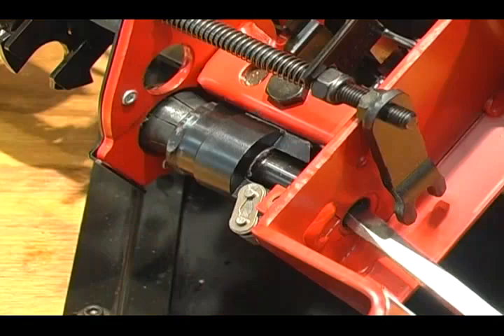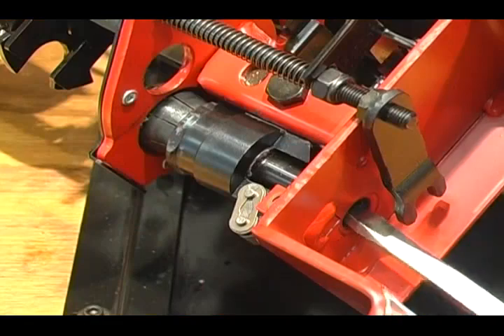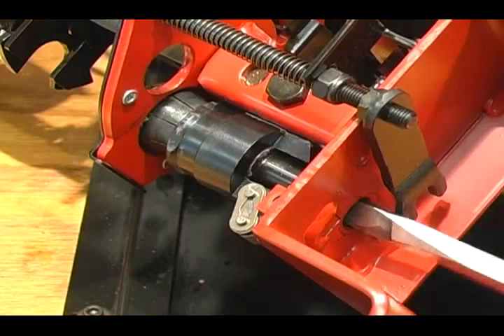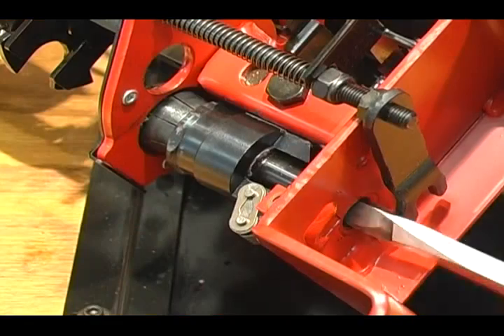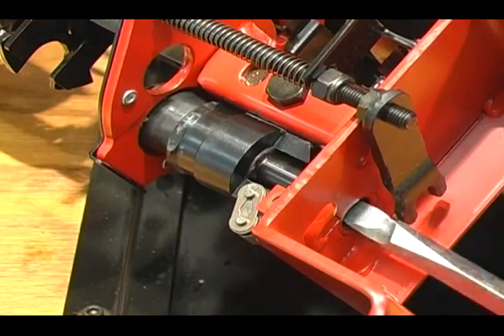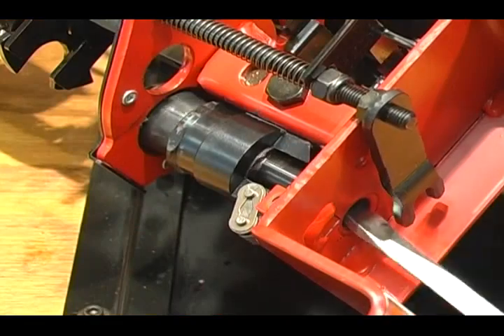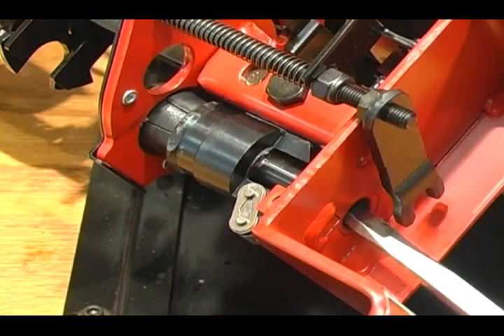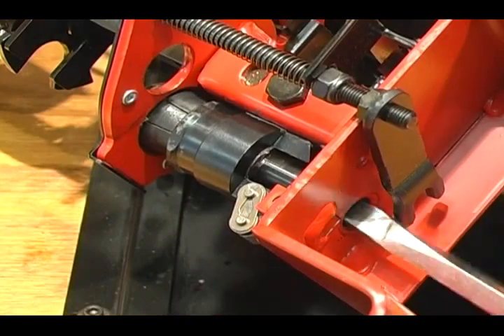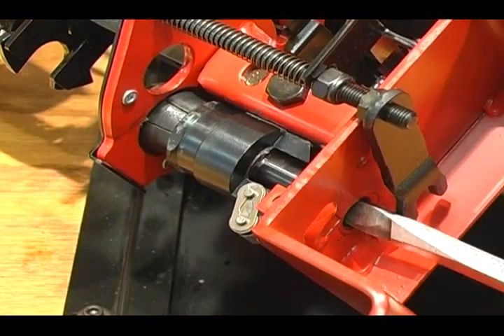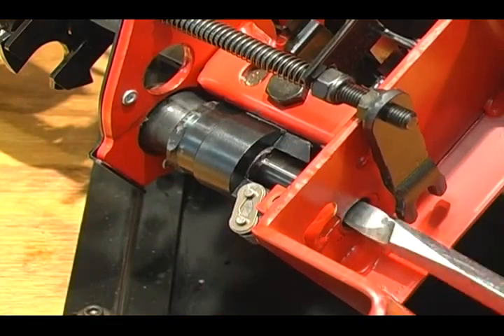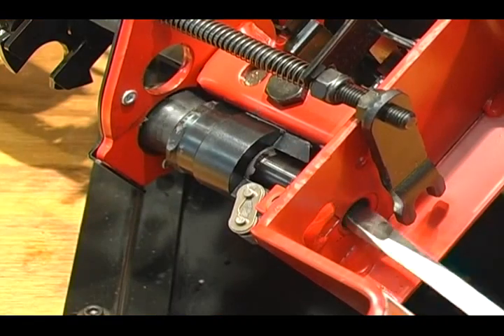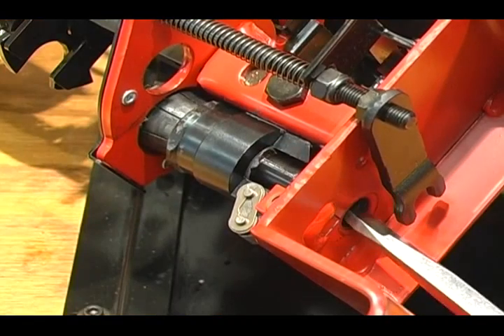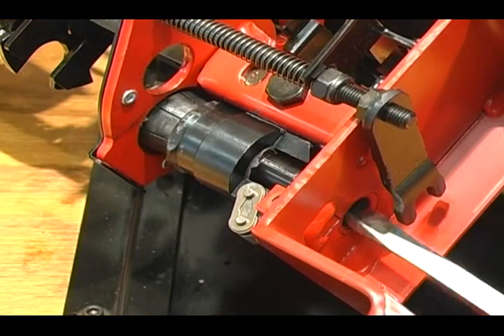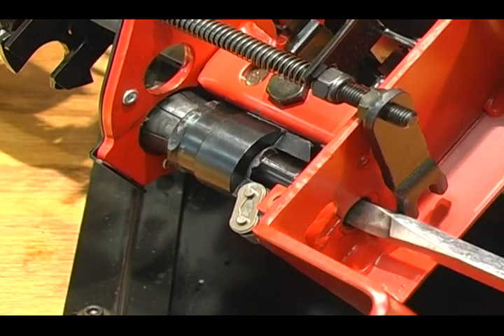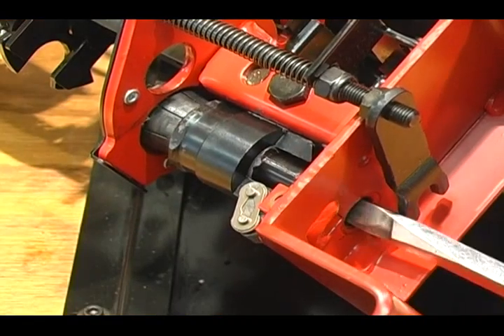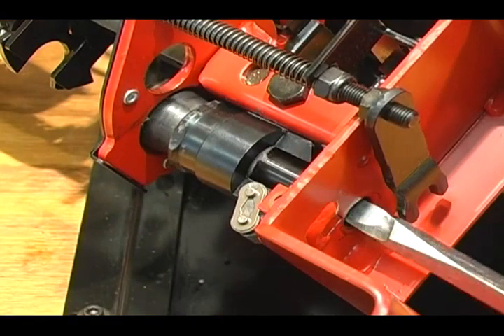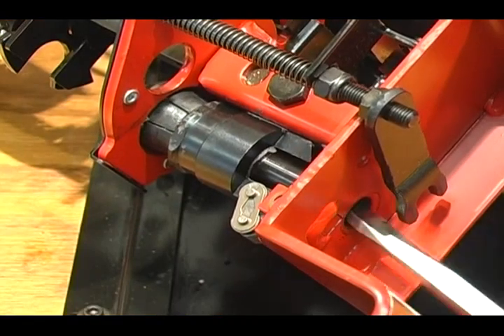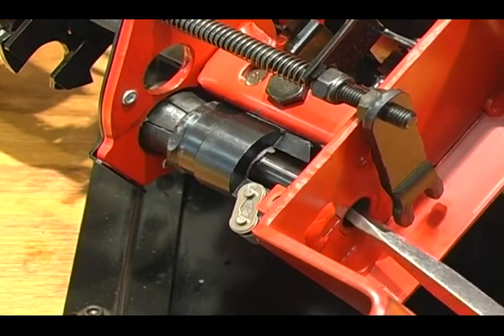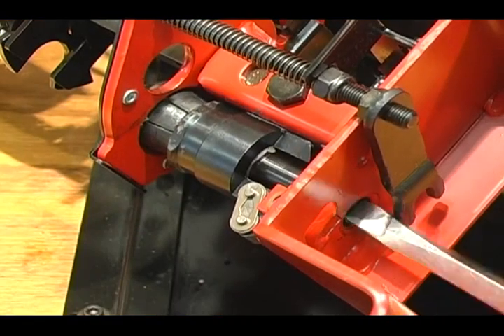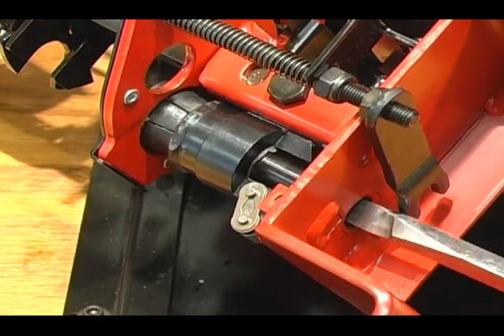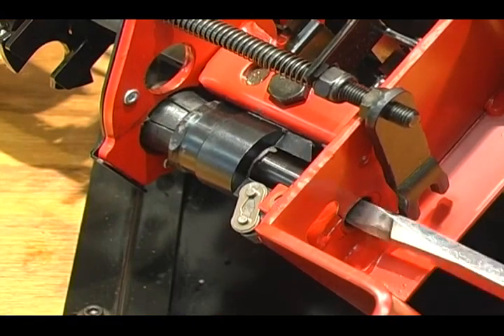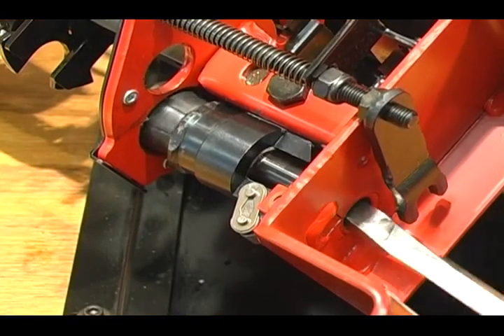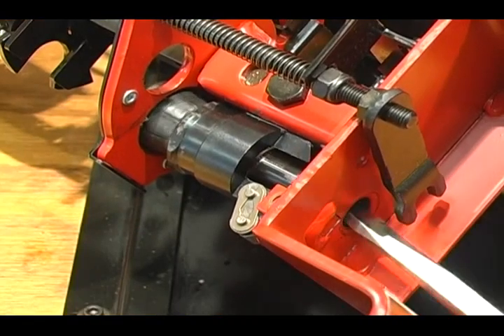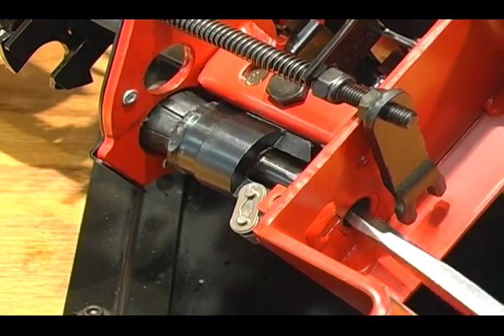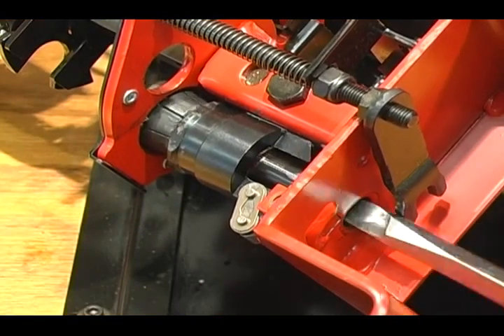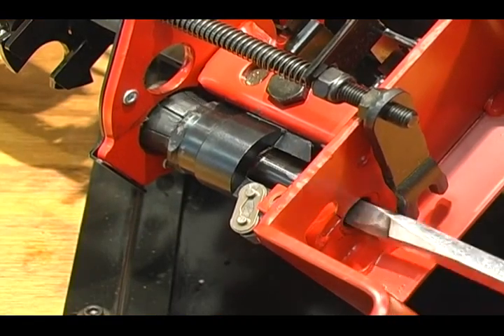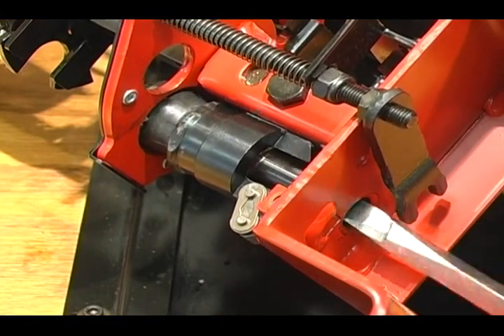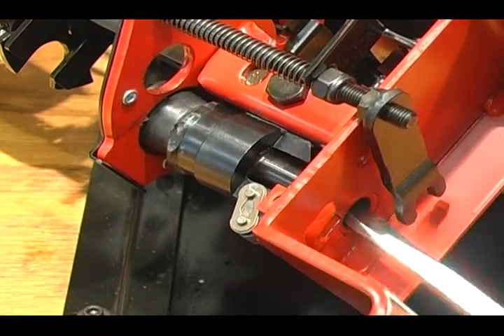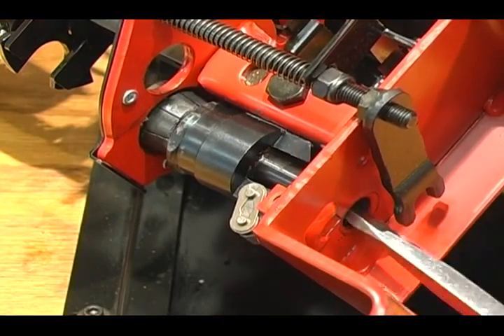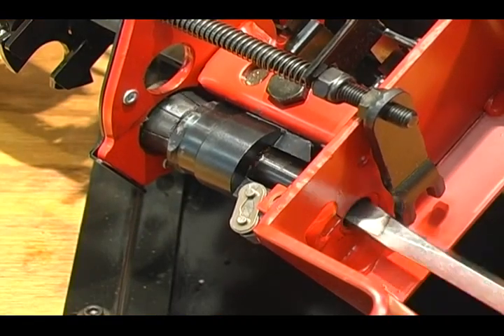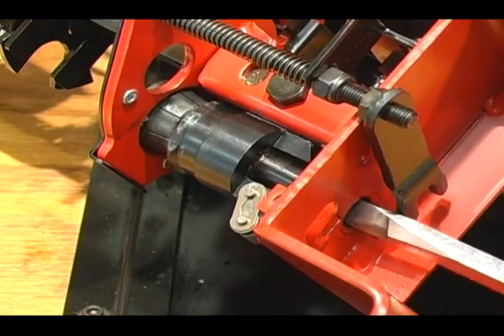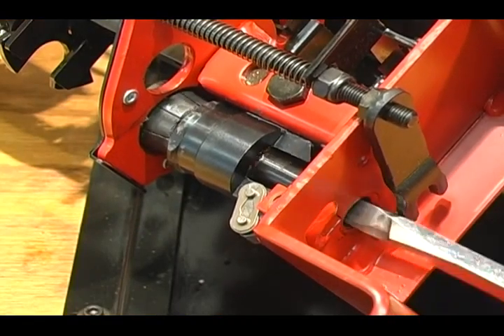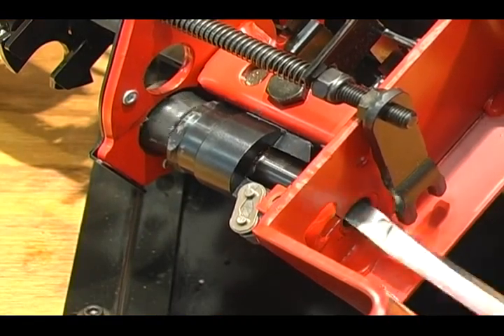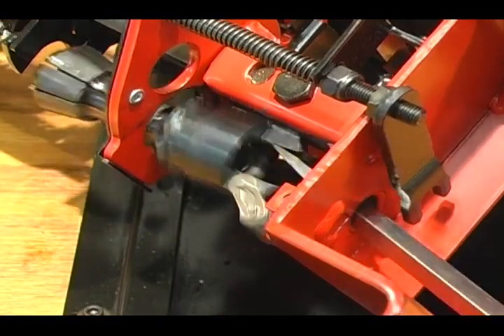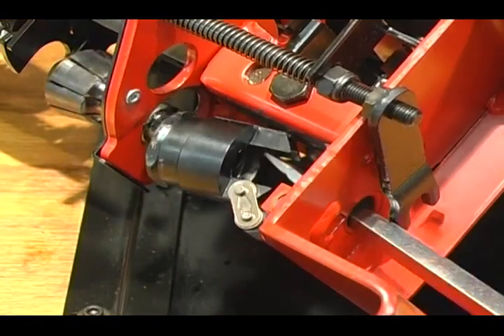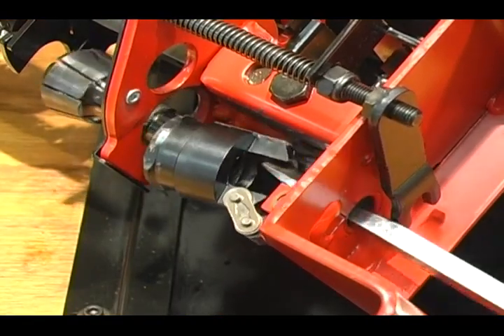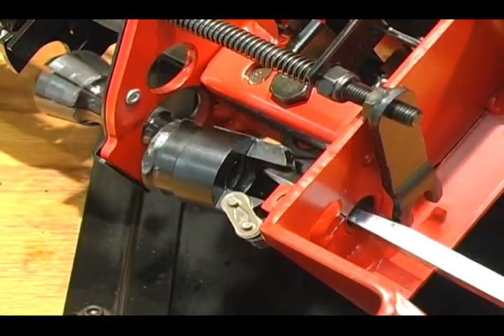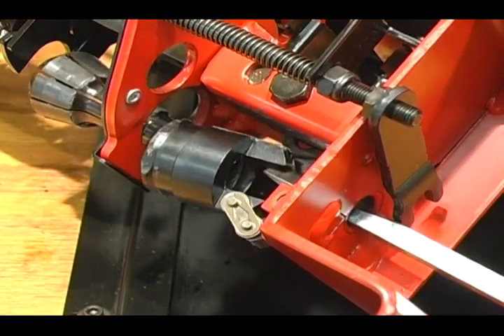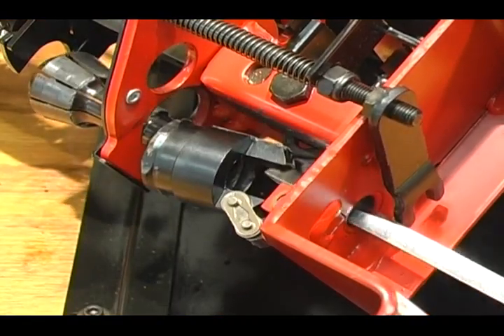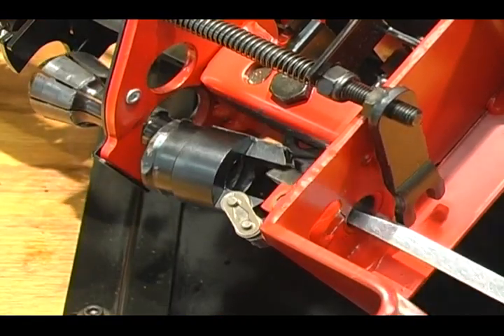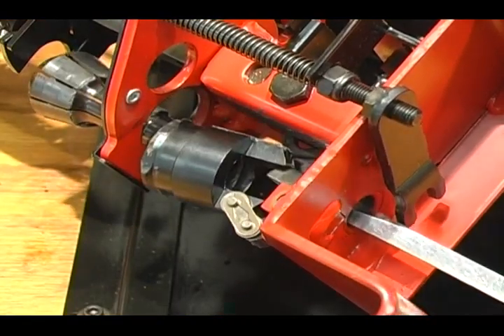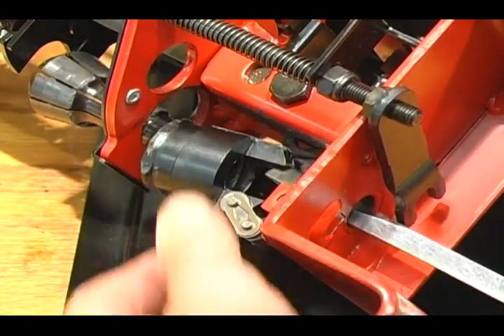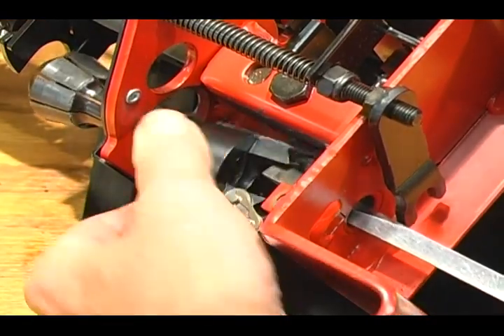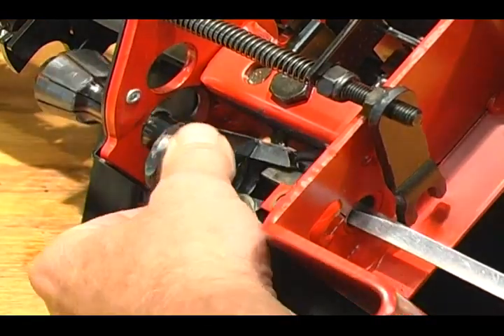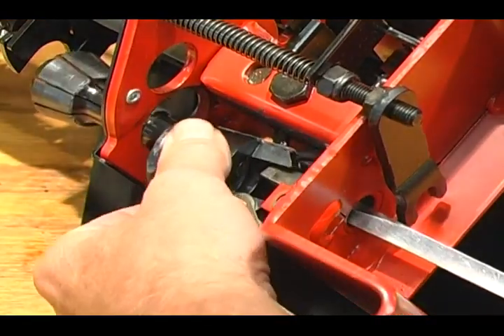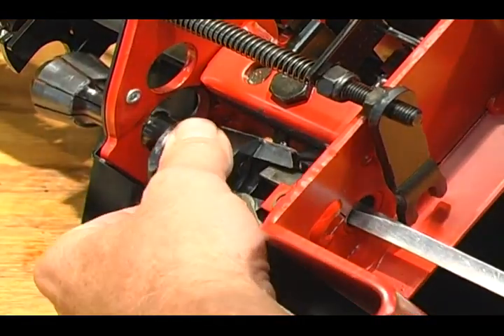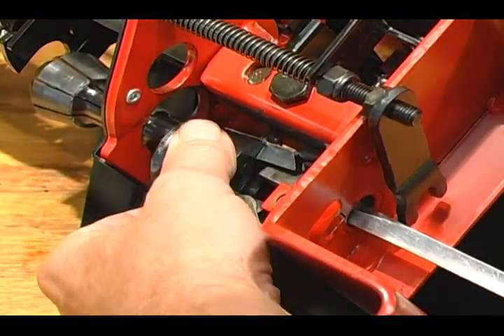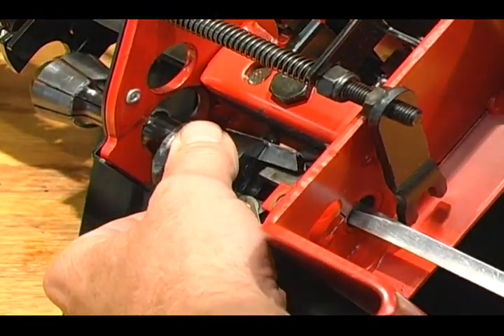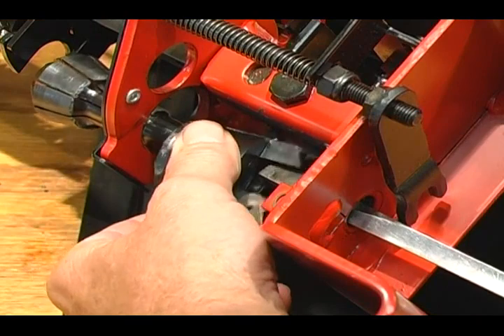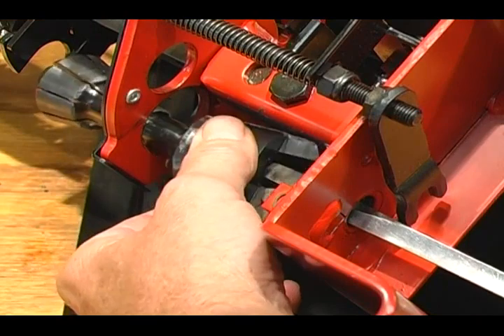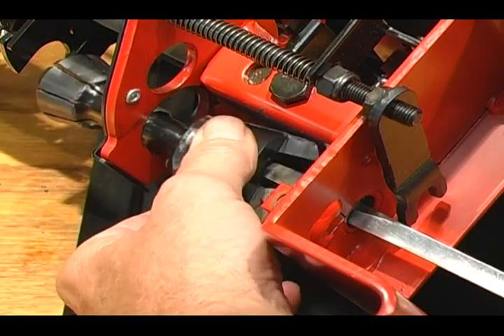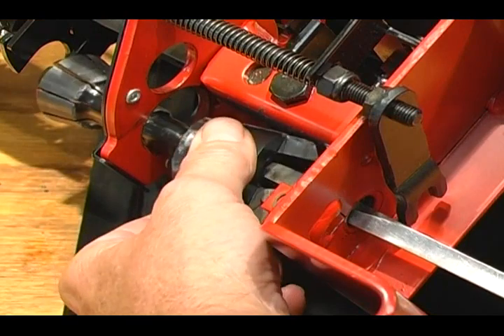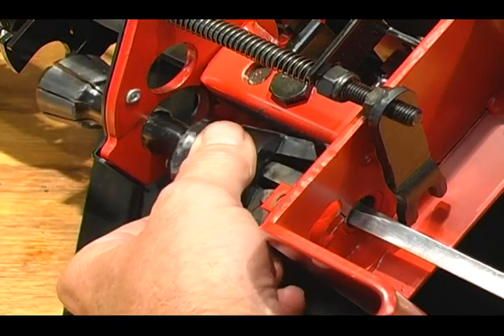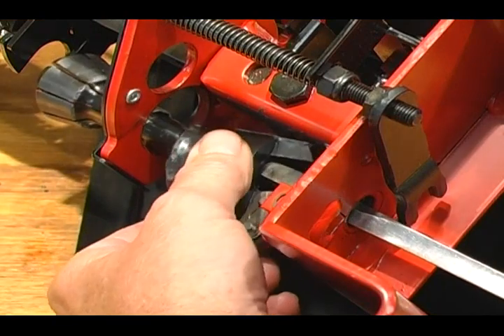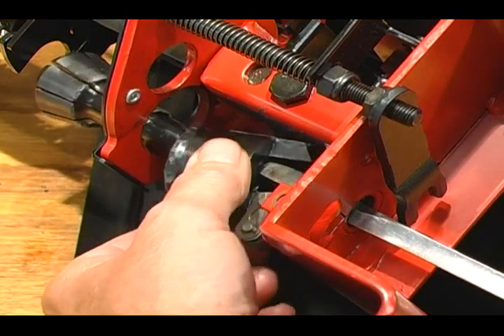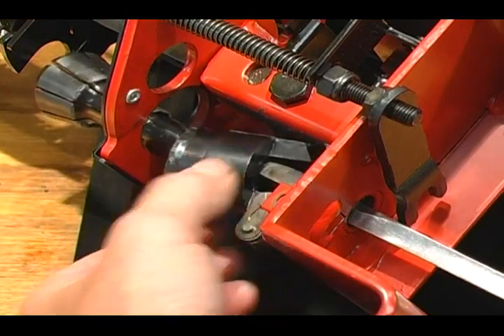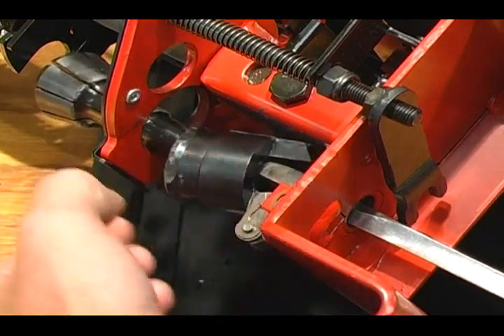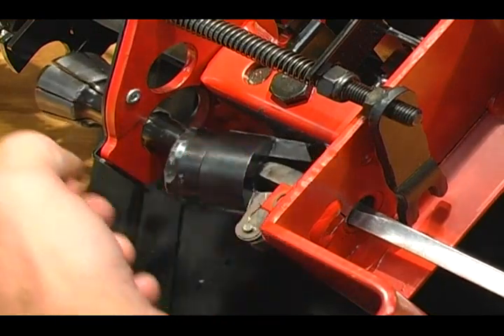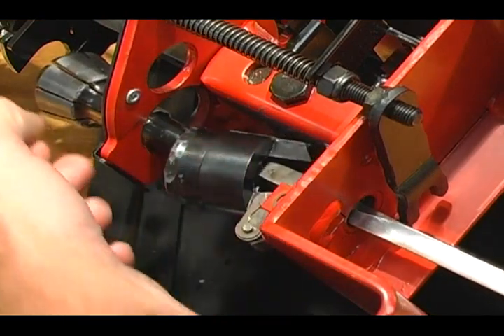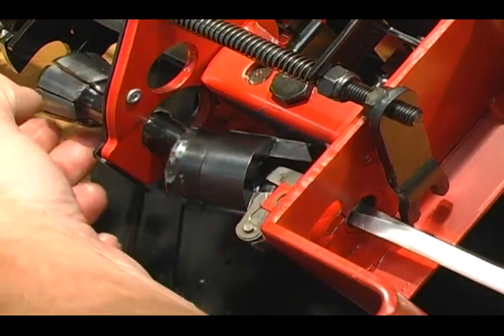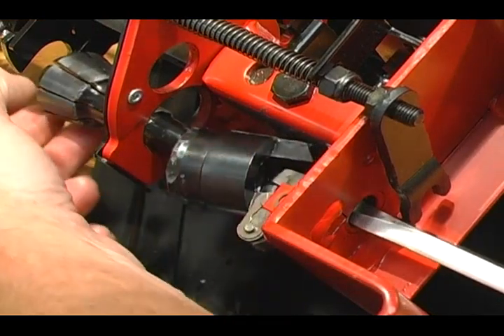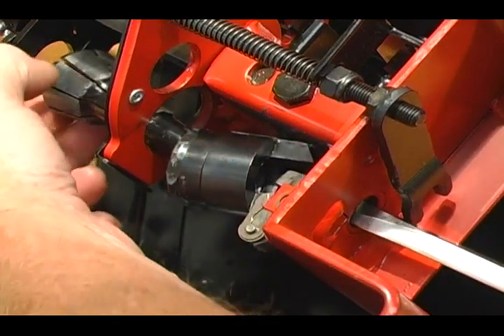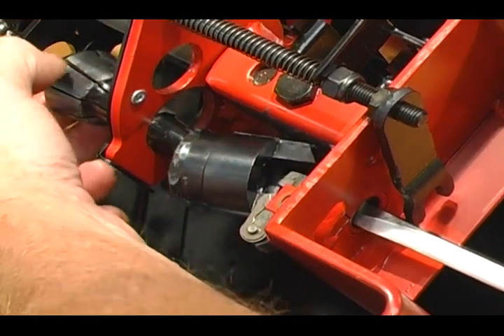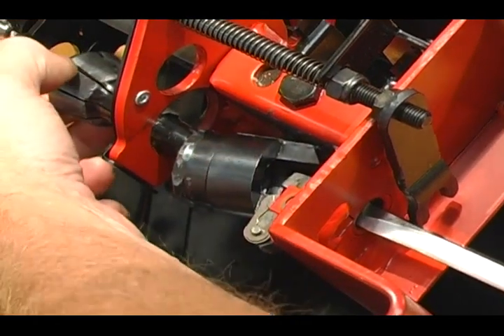Use a large slotted screwdriver, wedge it into the bottom of the collet, and spin the collet out through the top.